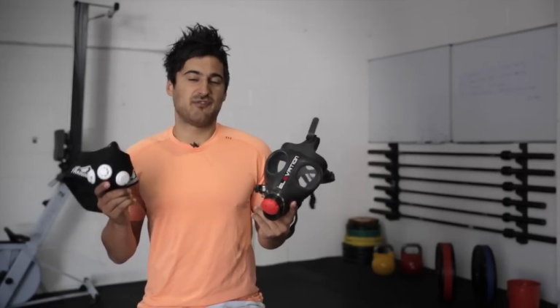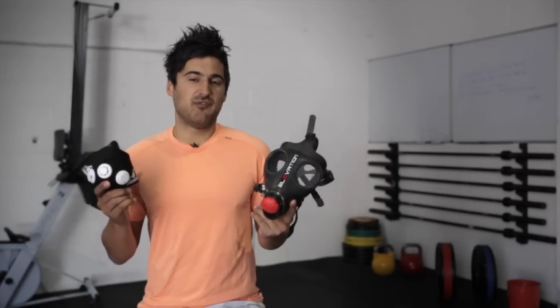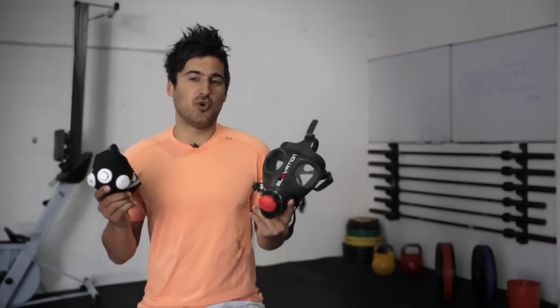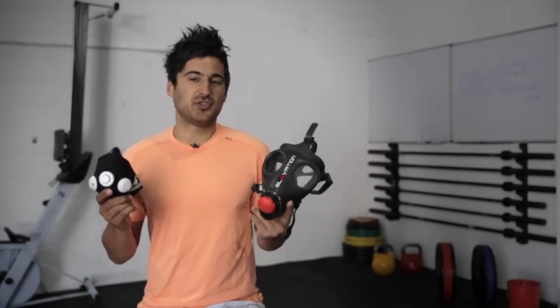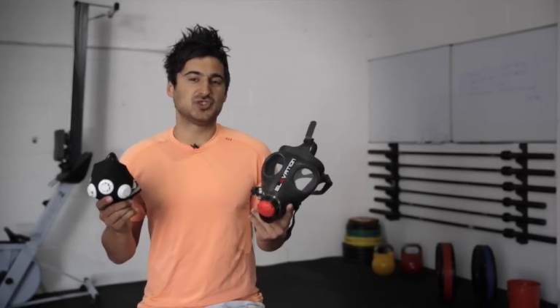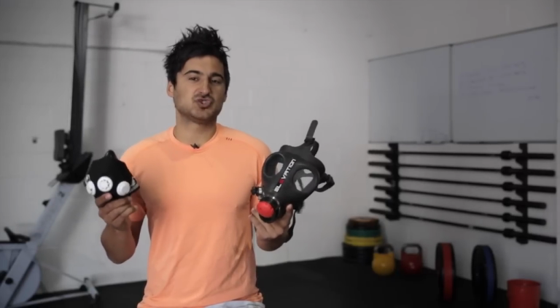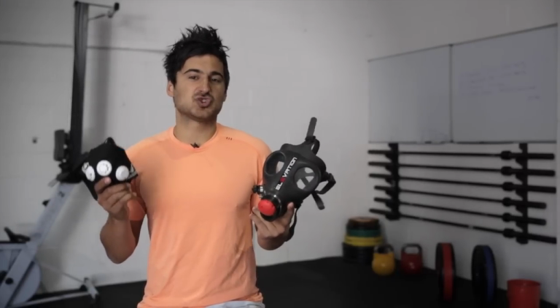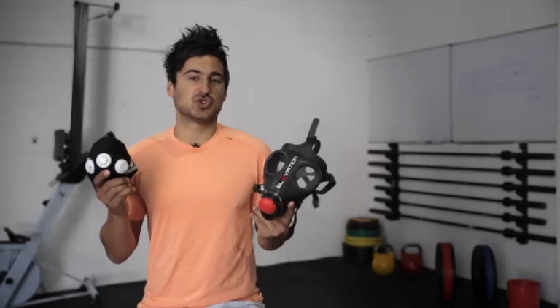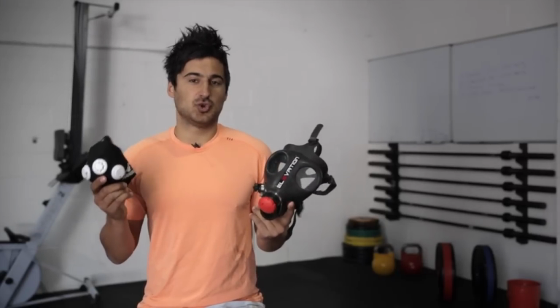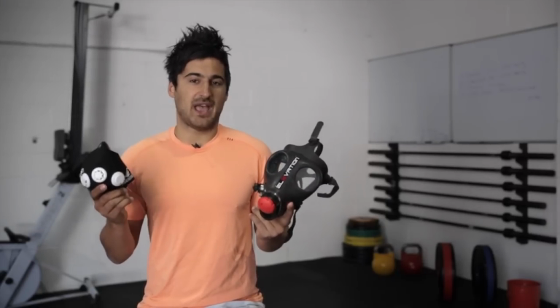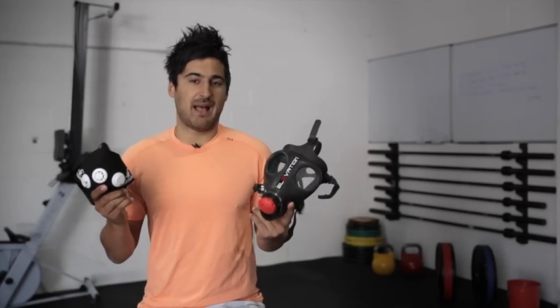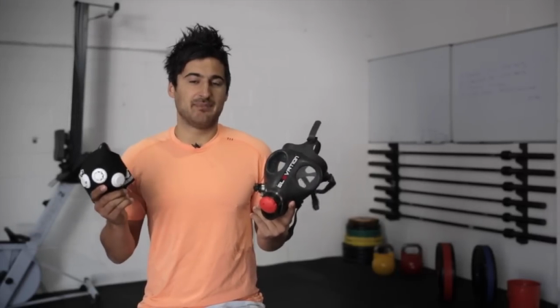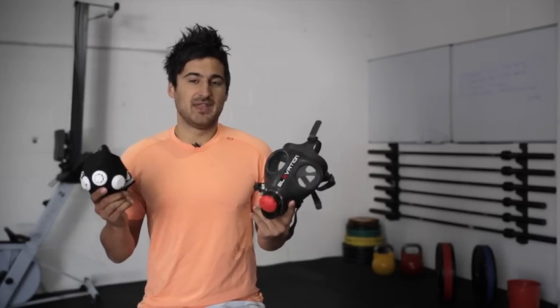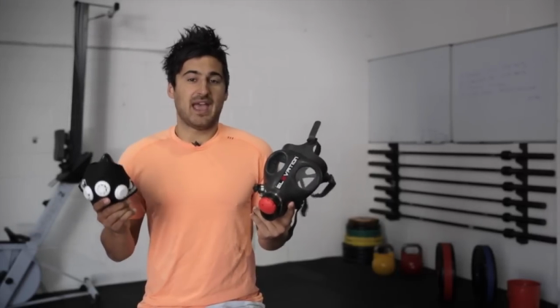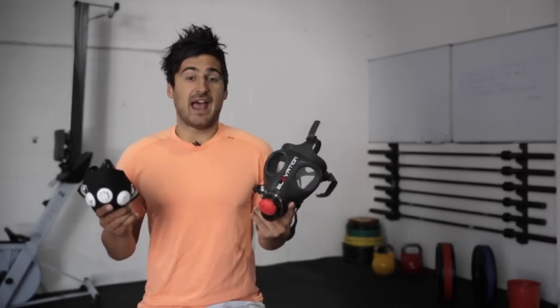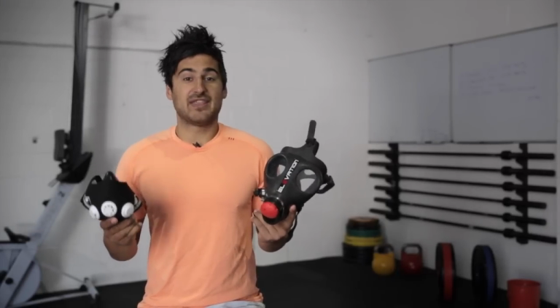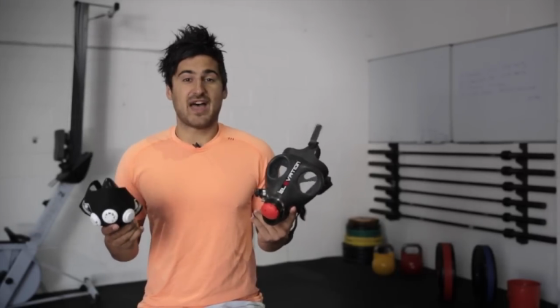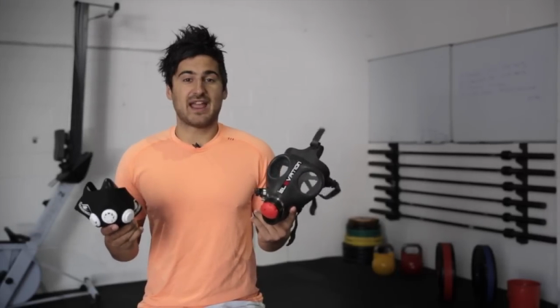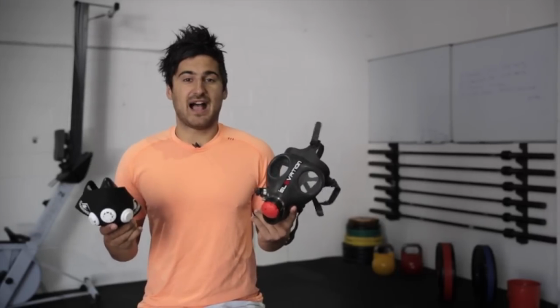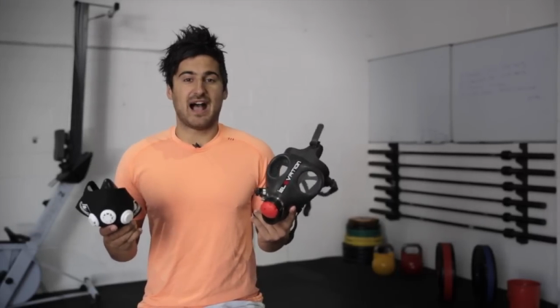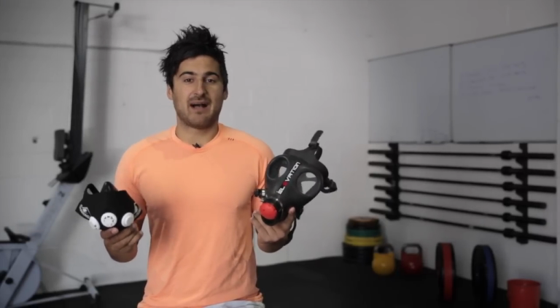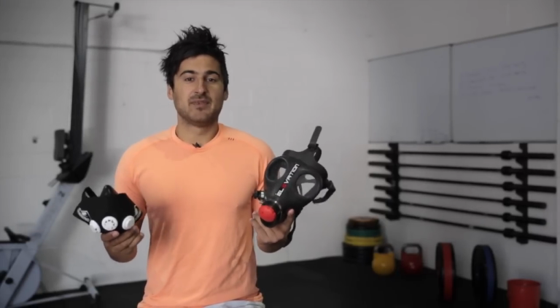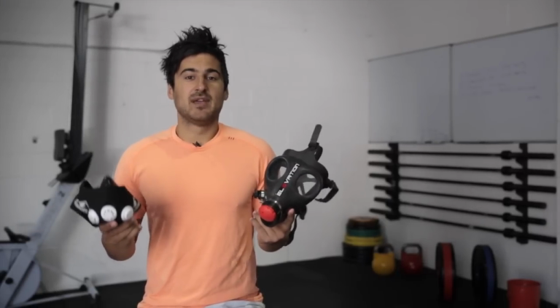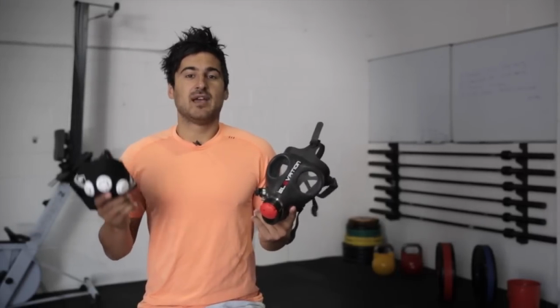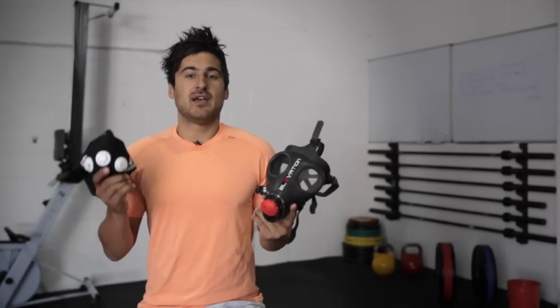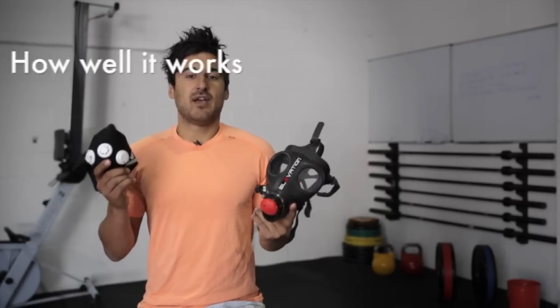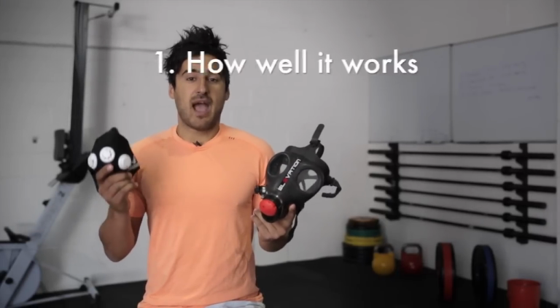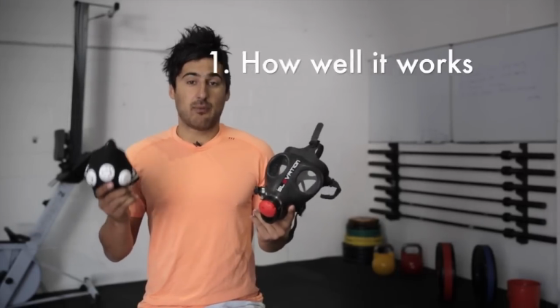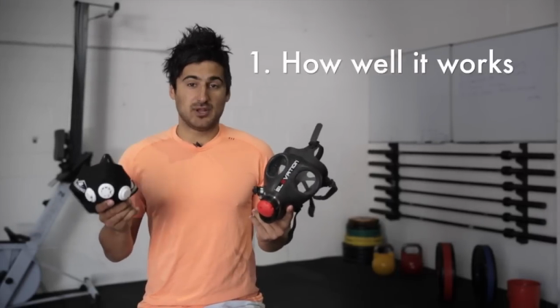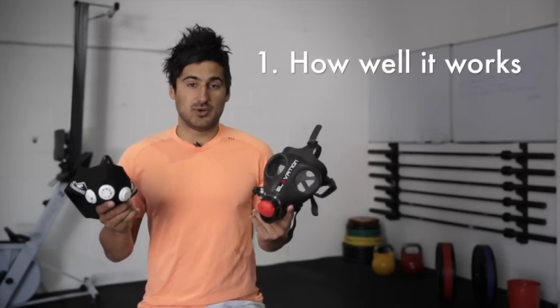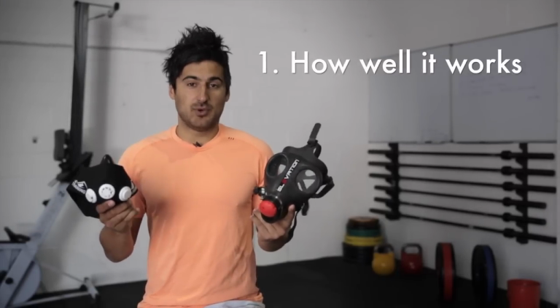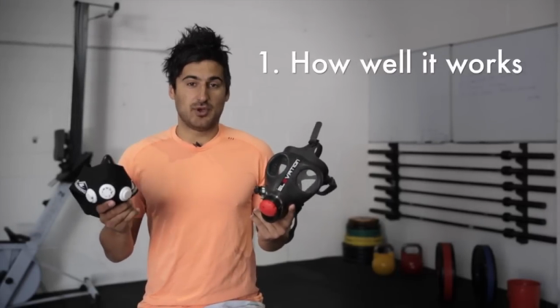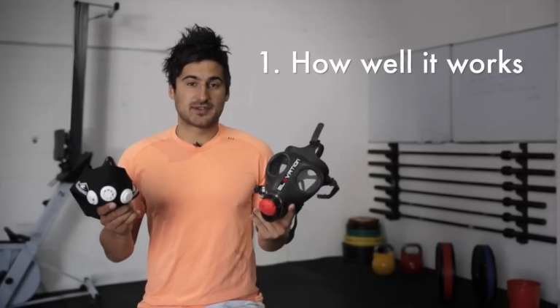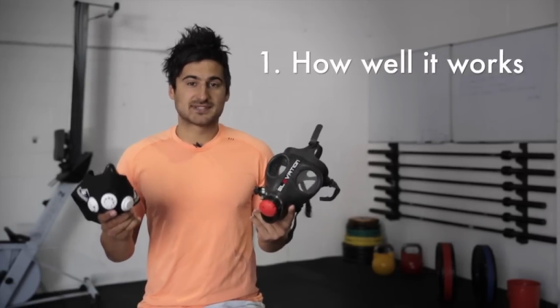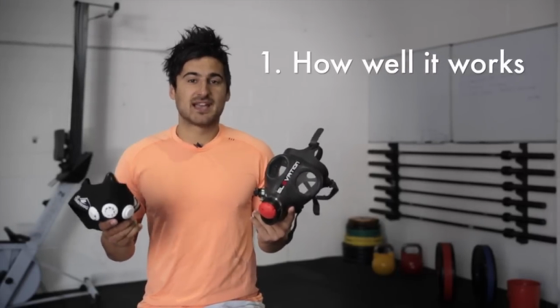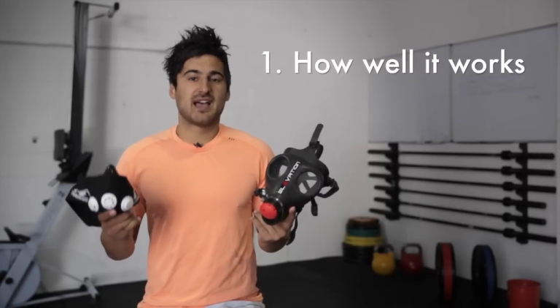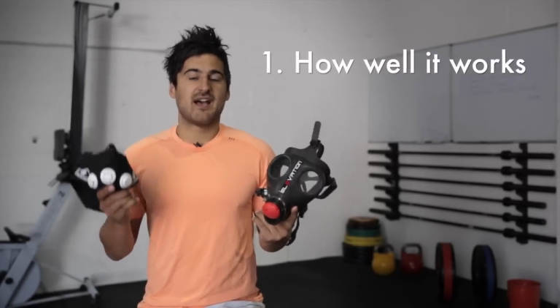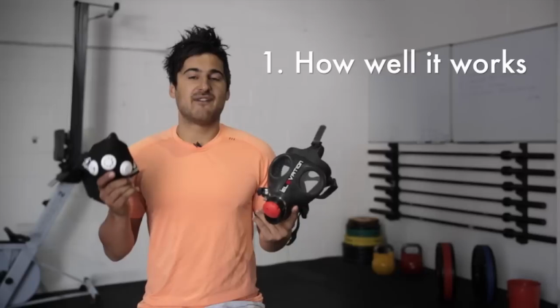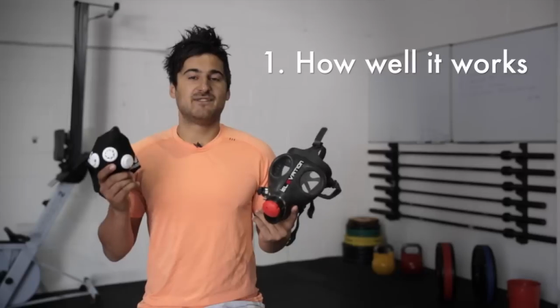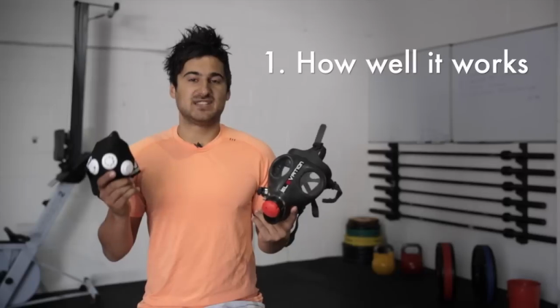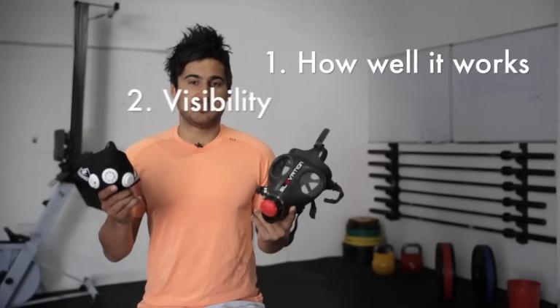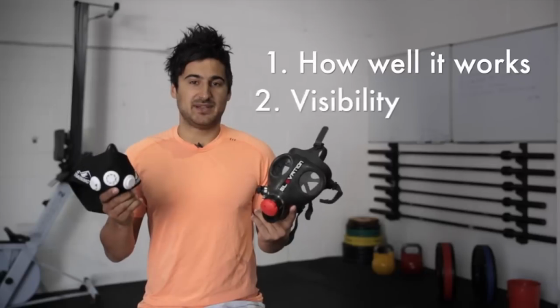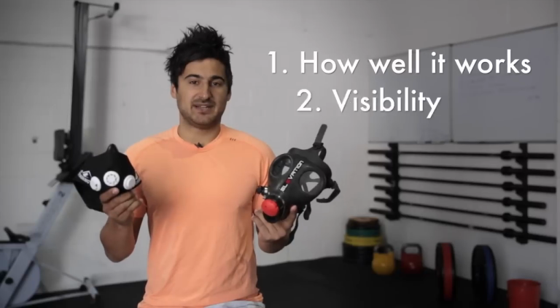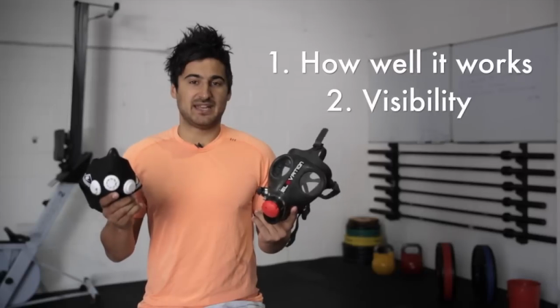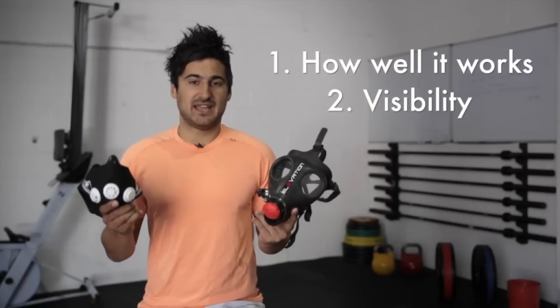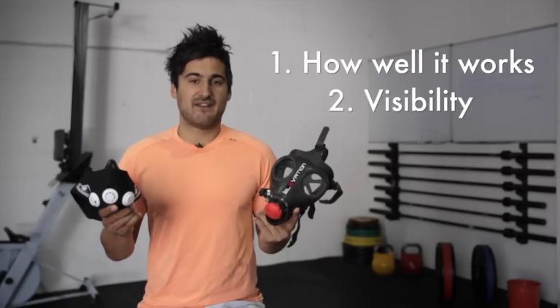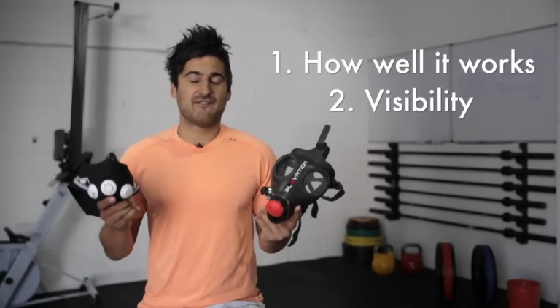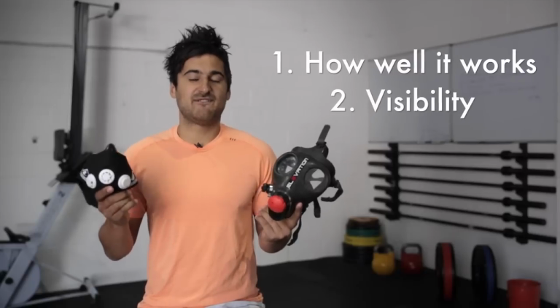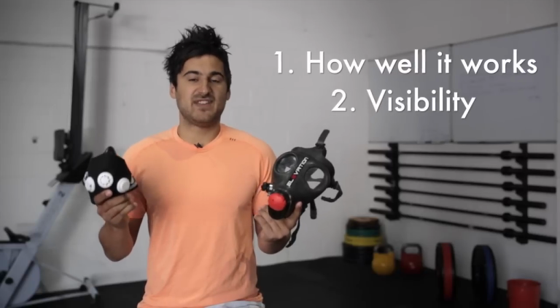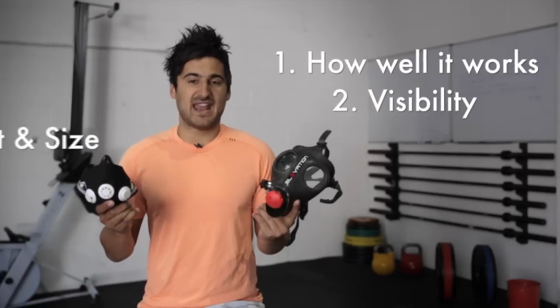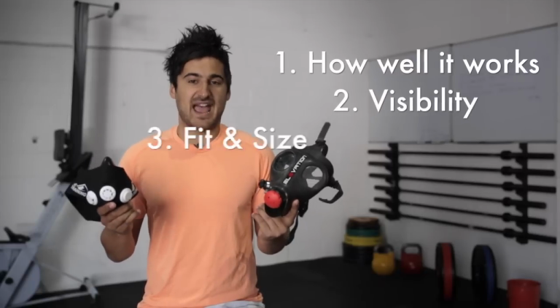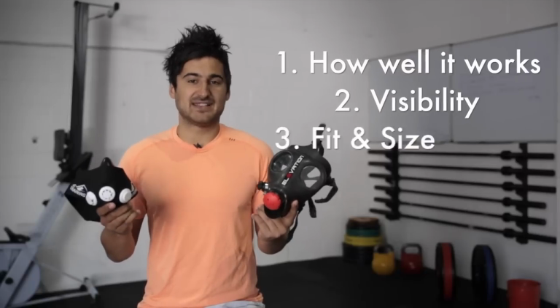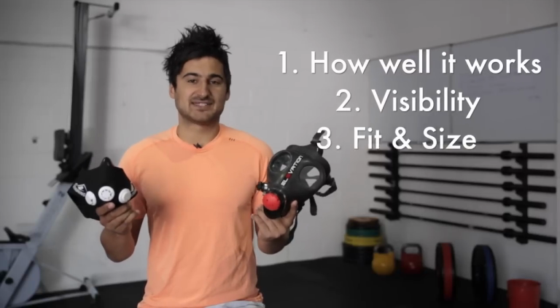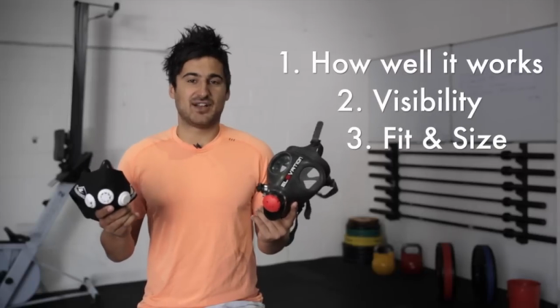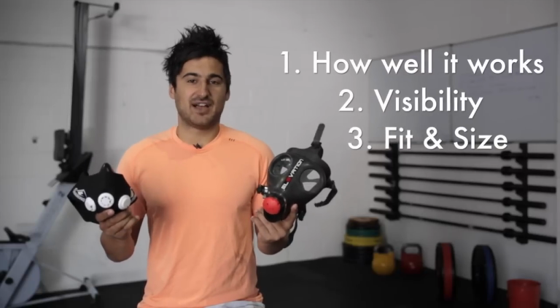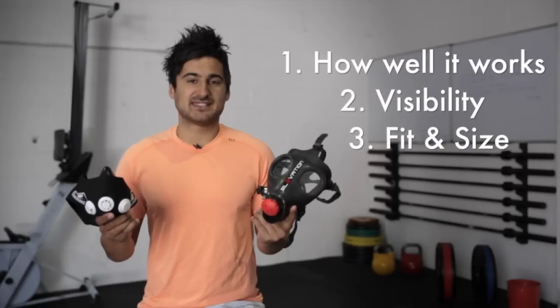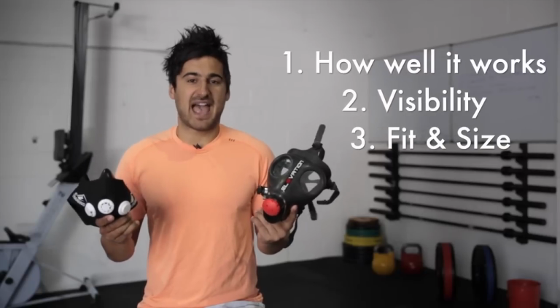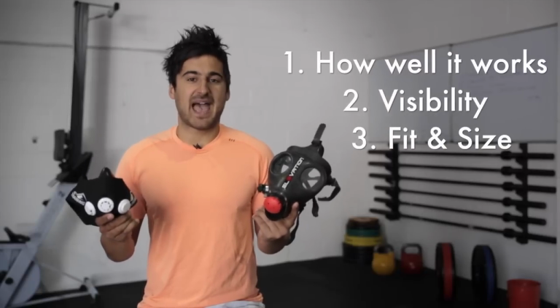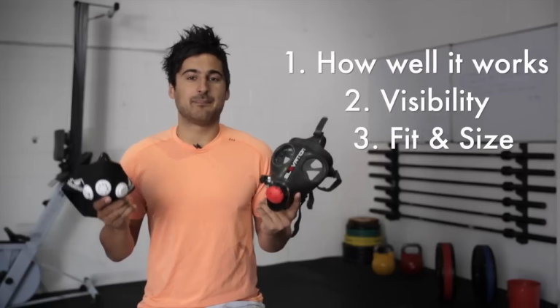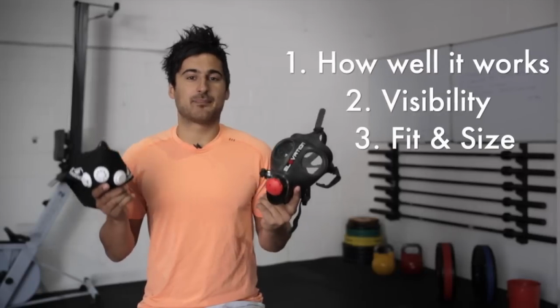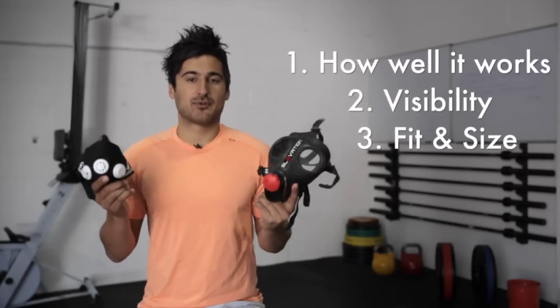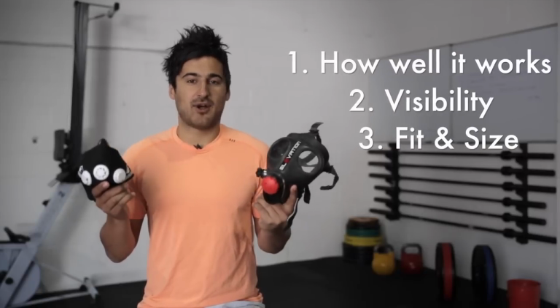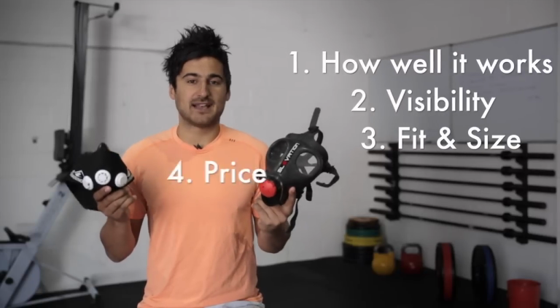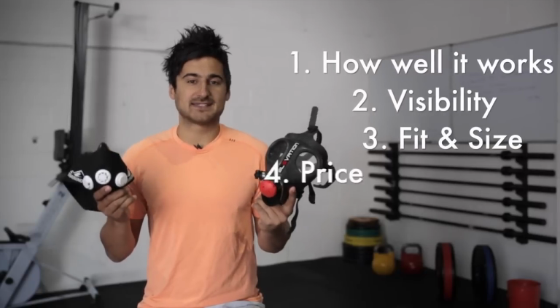We think that when it comes to buying a new mask, there are four things you should look at: how well it works, visibility, fit and size, and price.